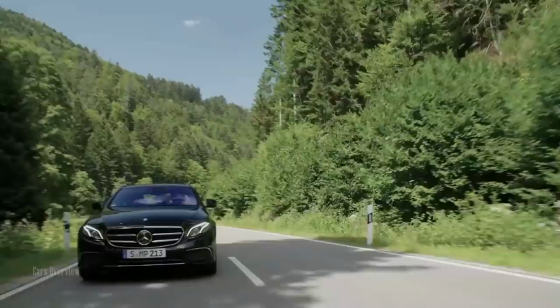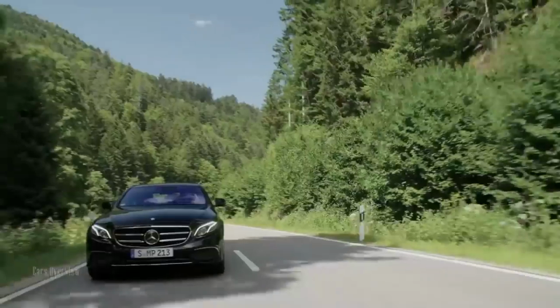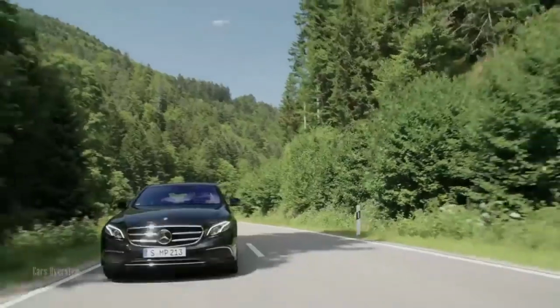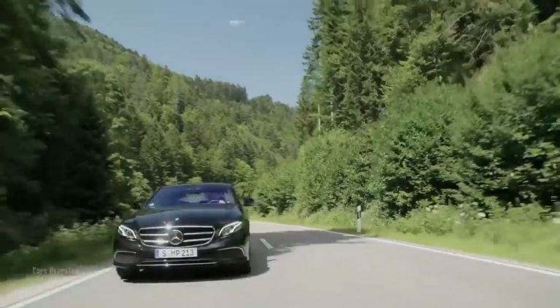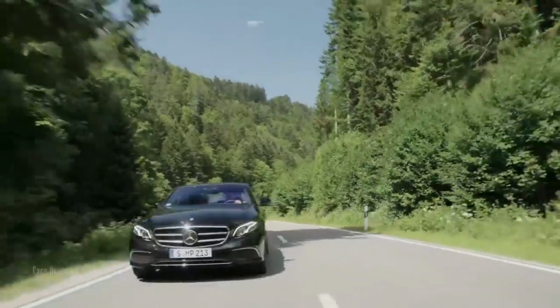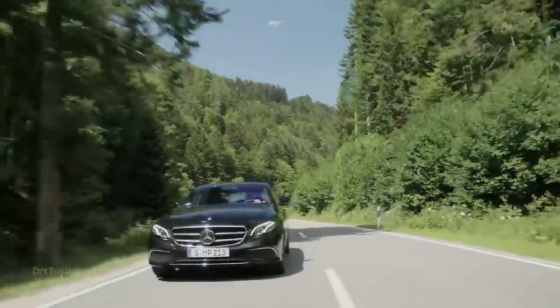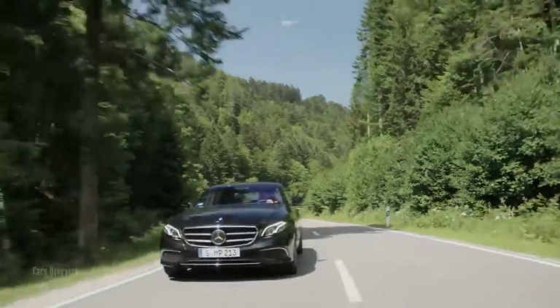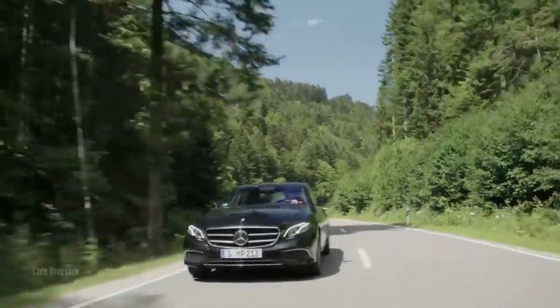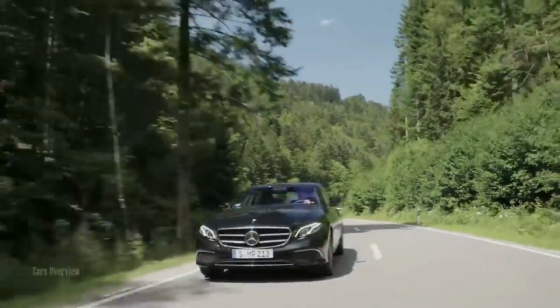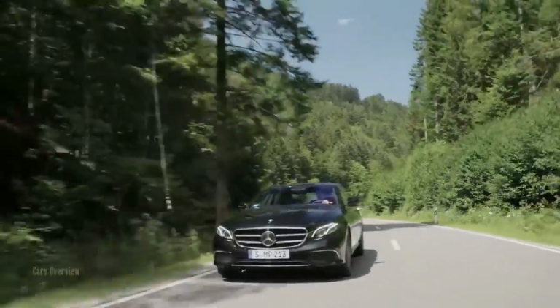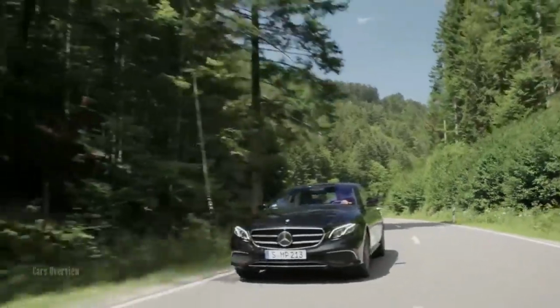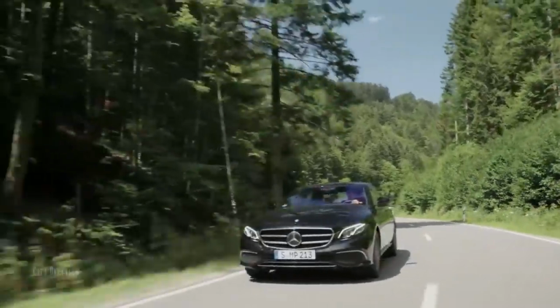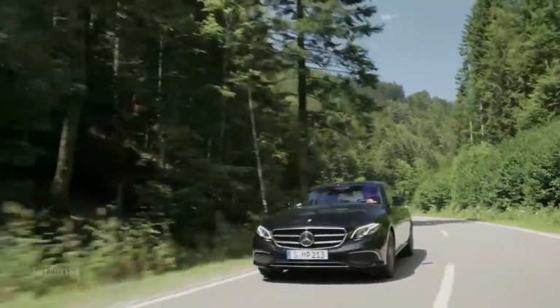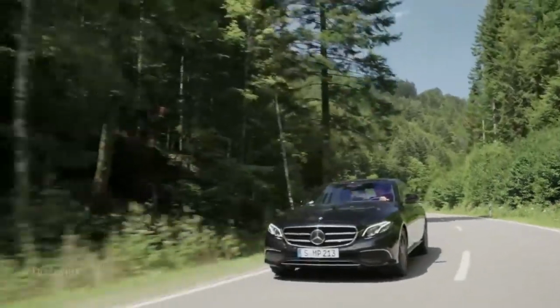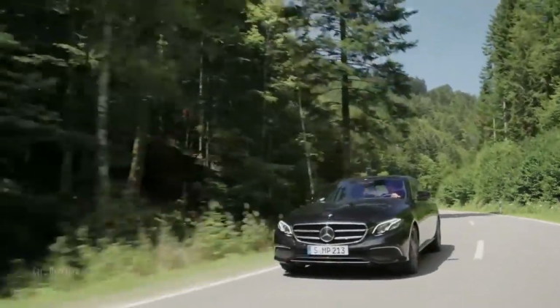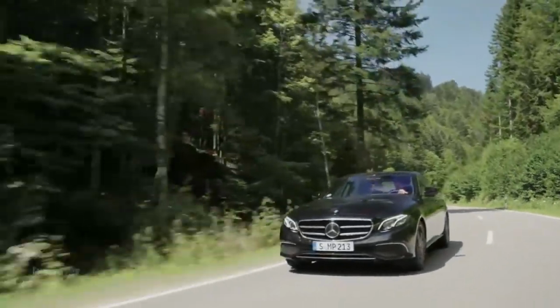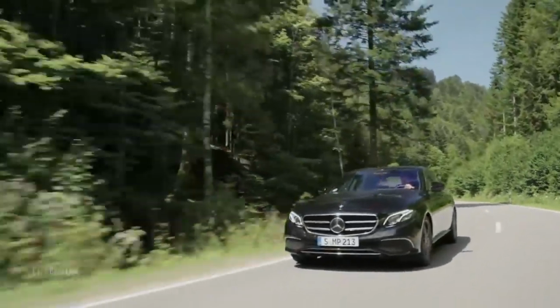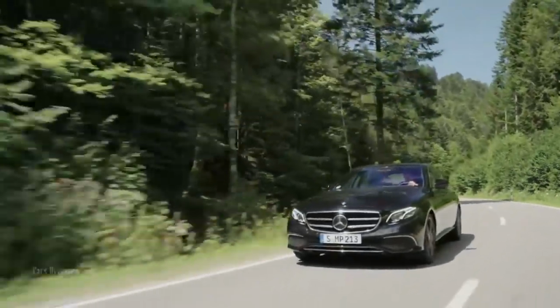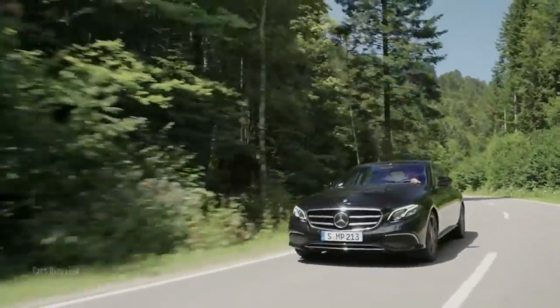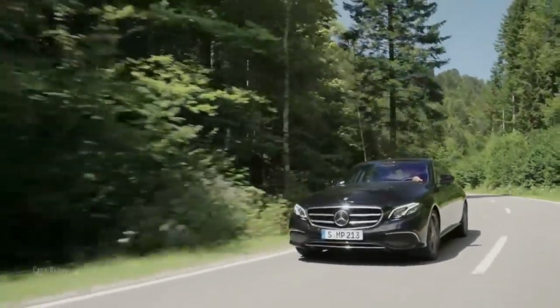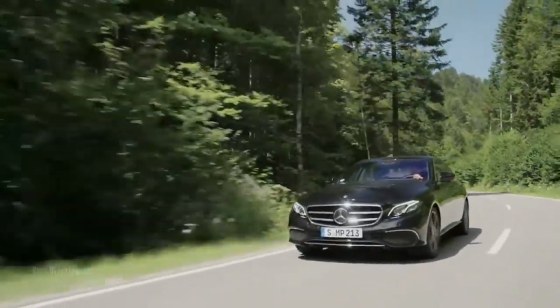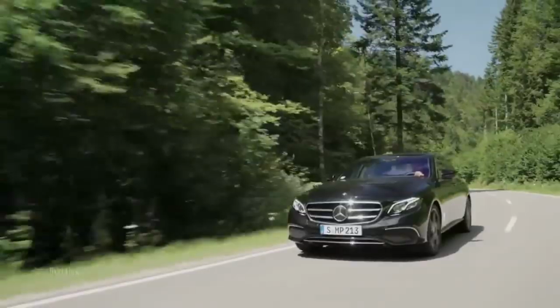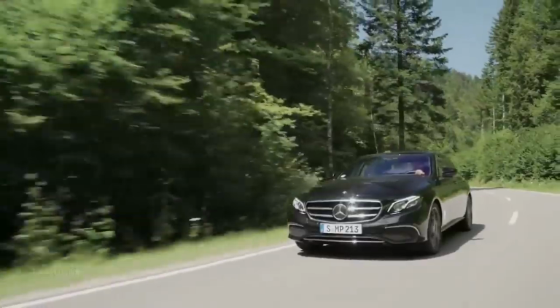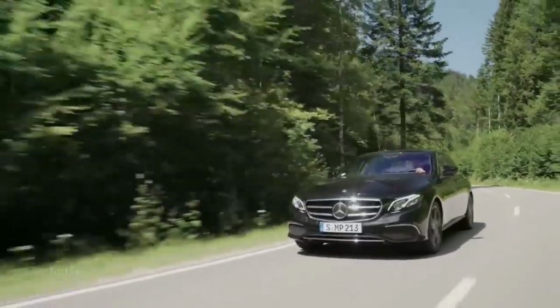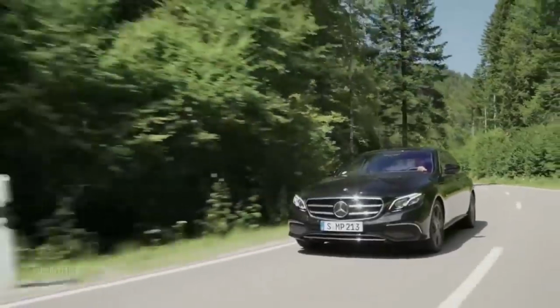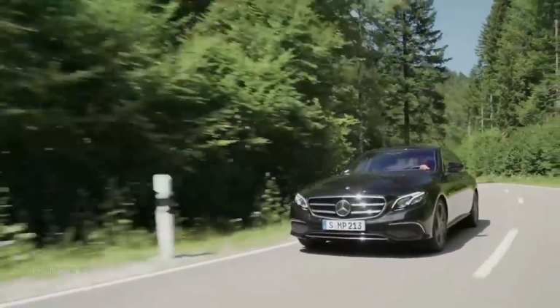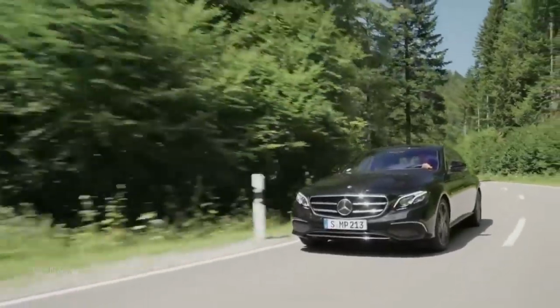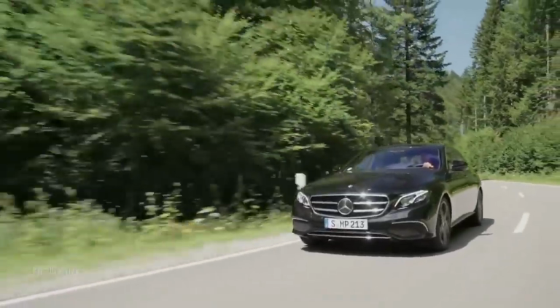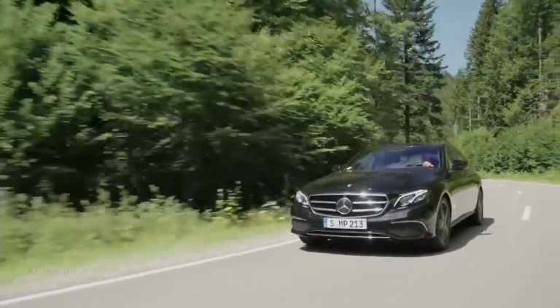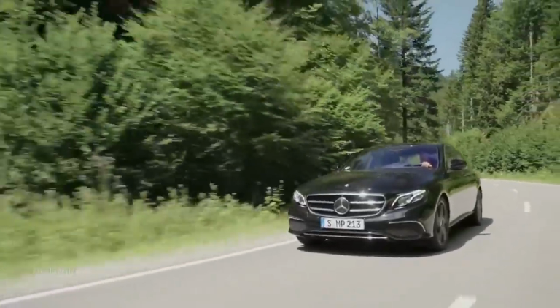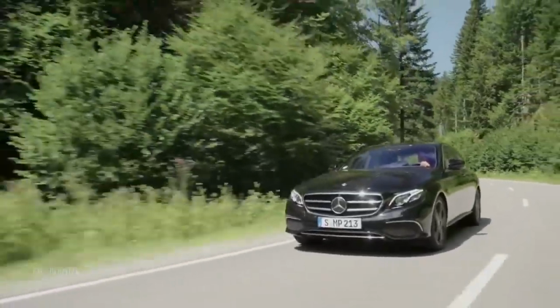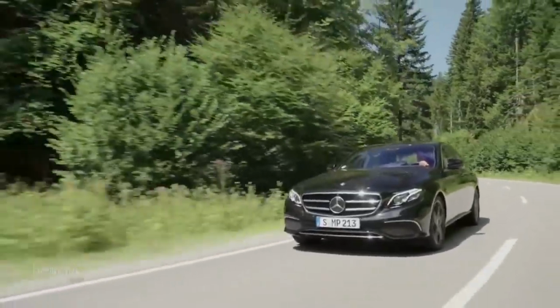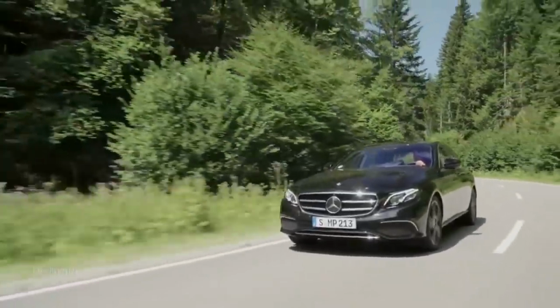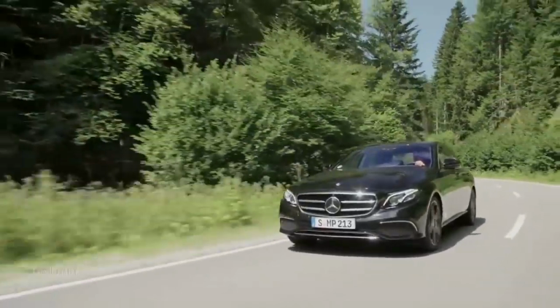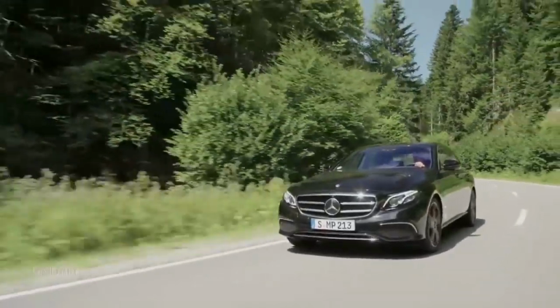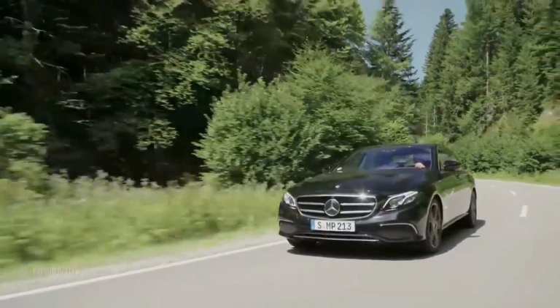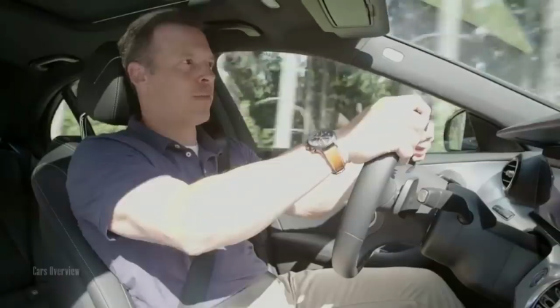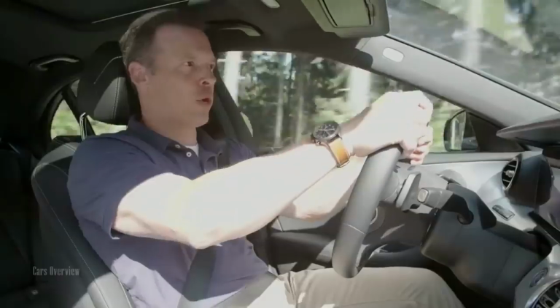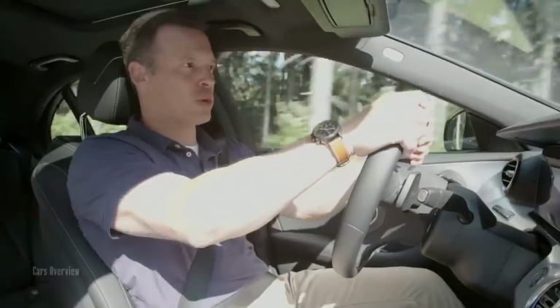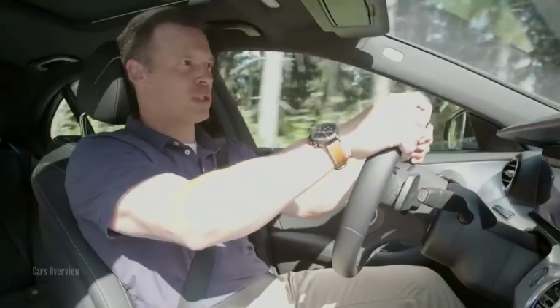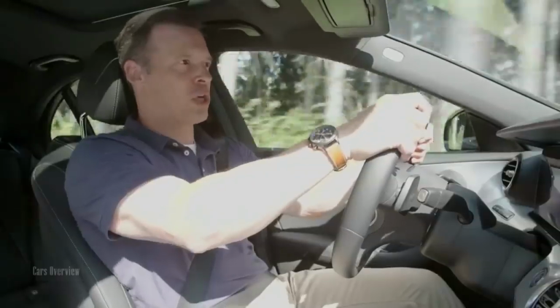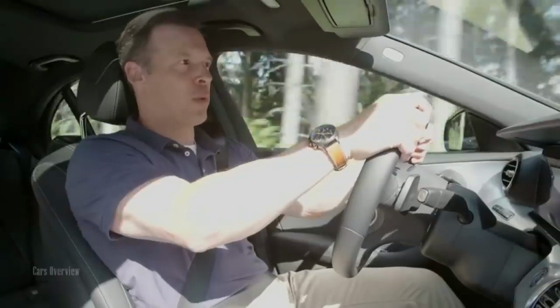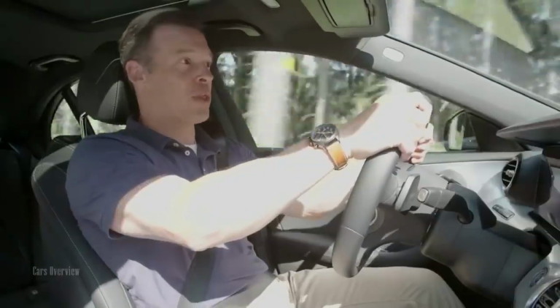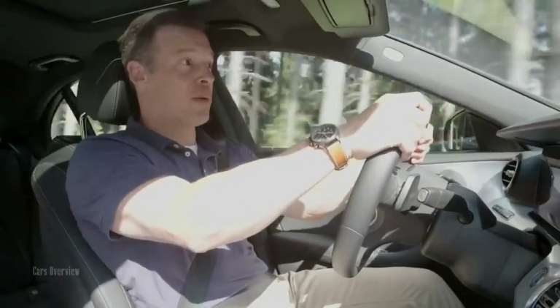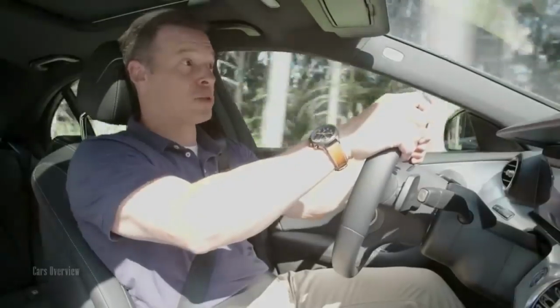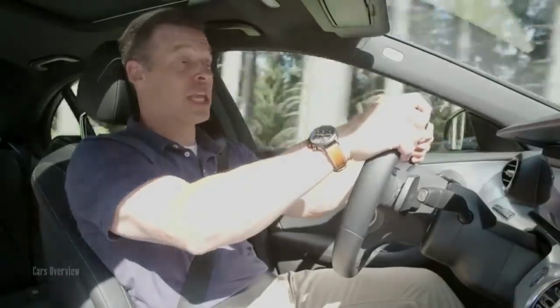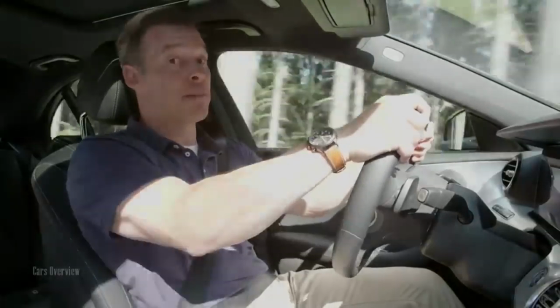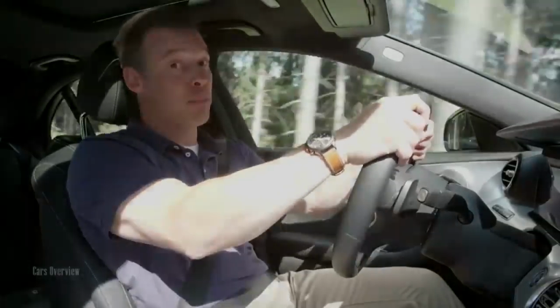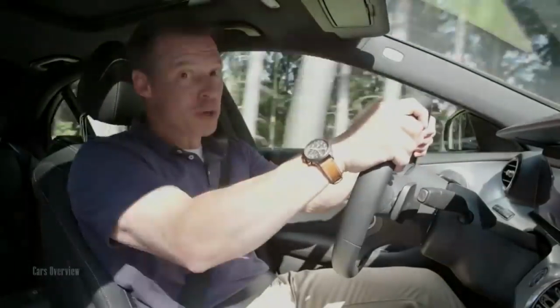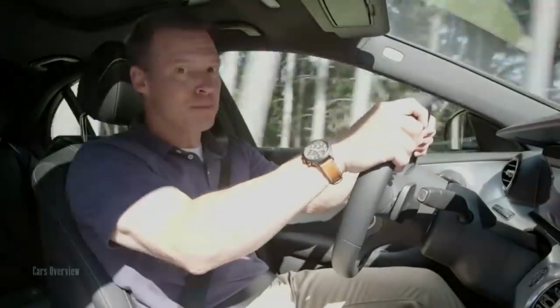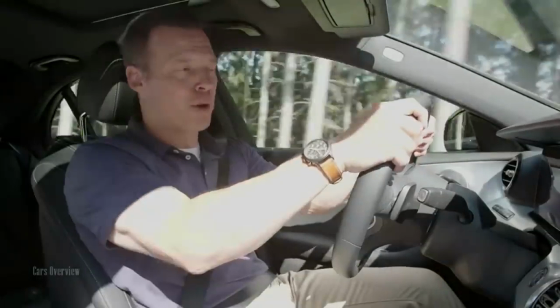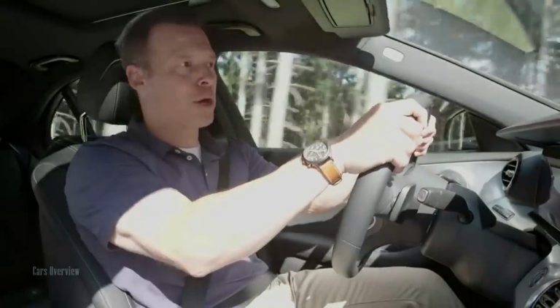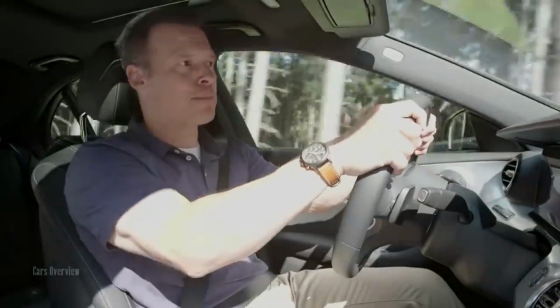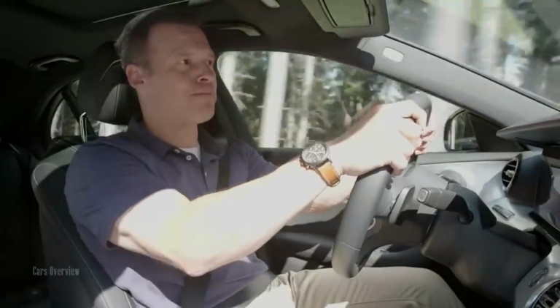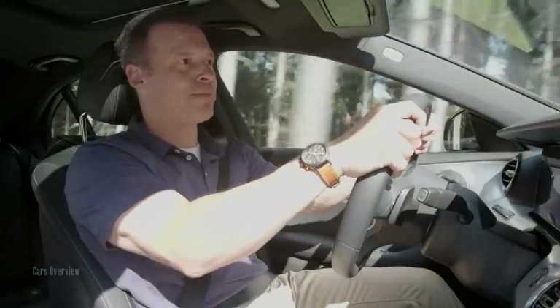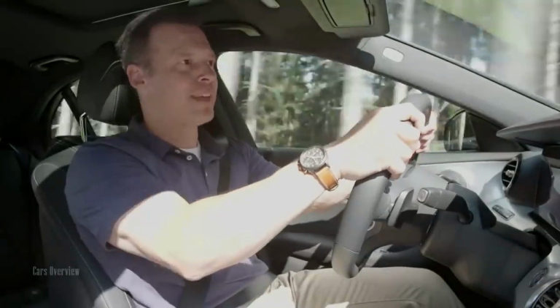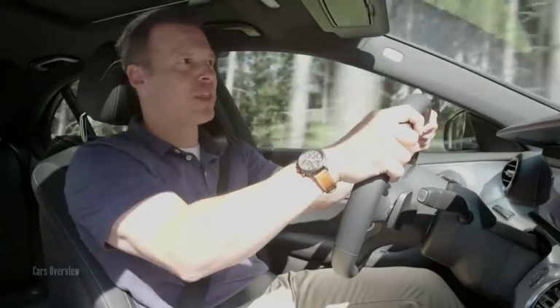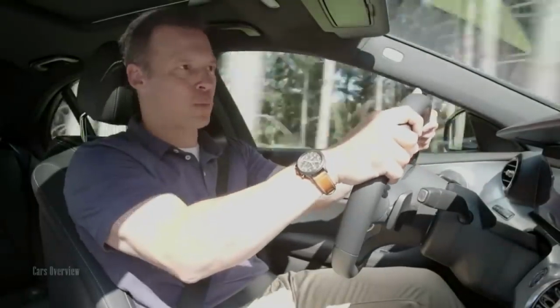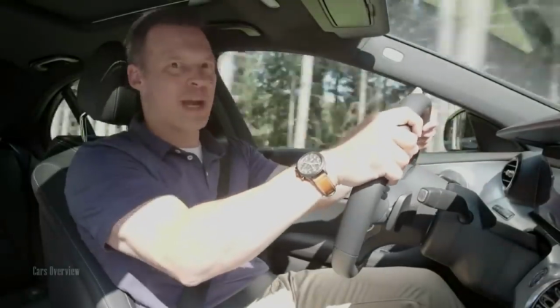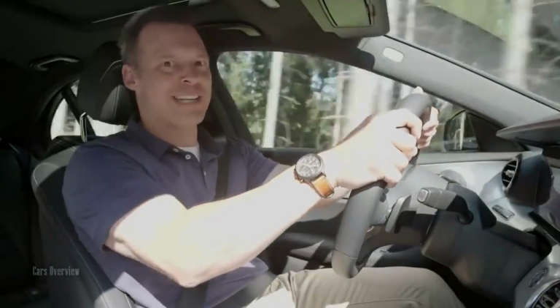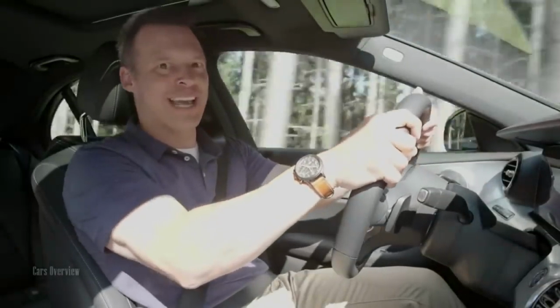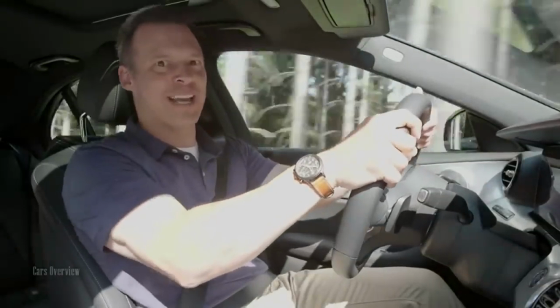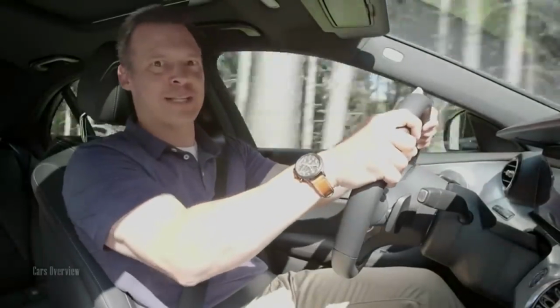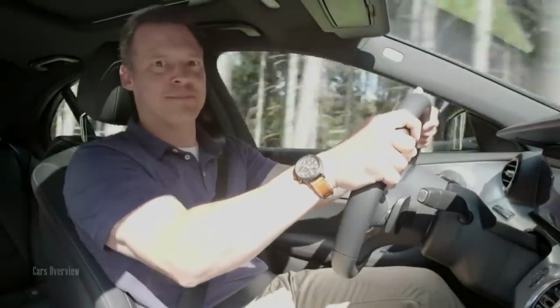Let's go ahead and kick things off with what's new and great about this car. Of course, we start with the most important part — the ride and handling.